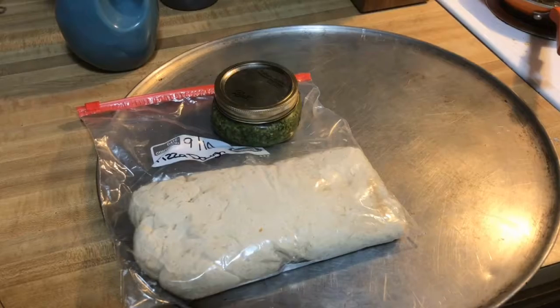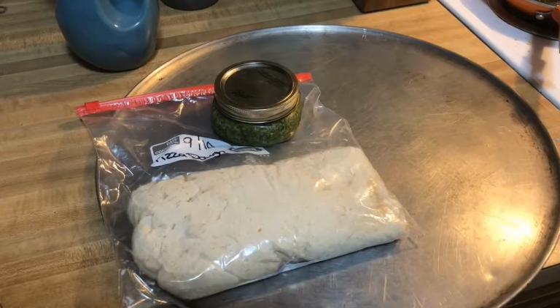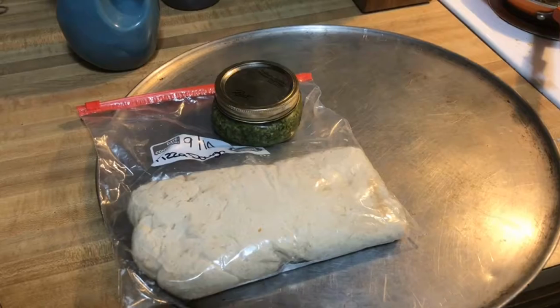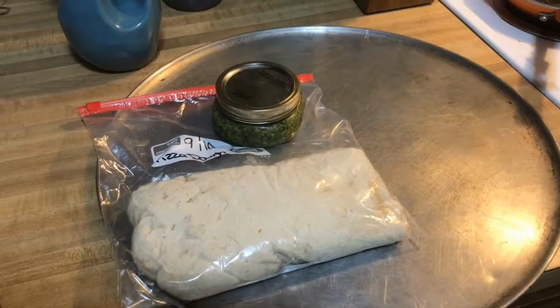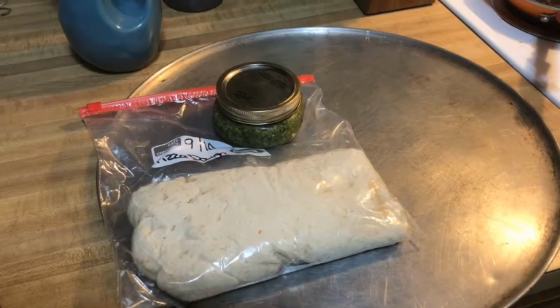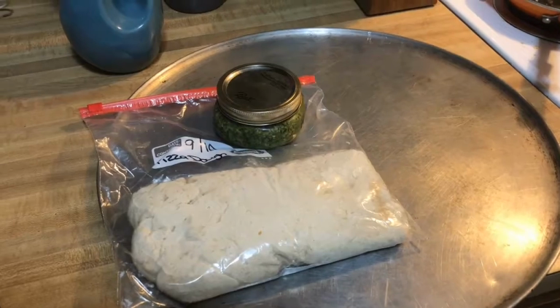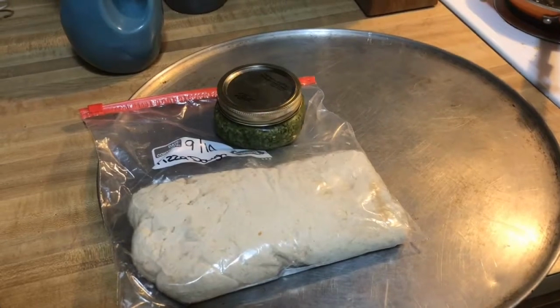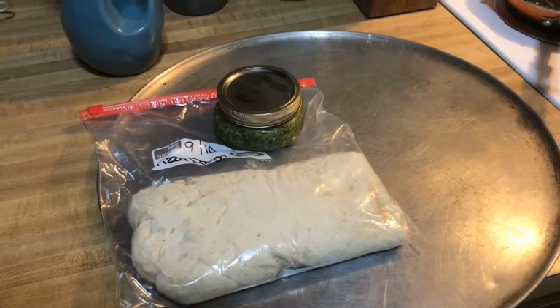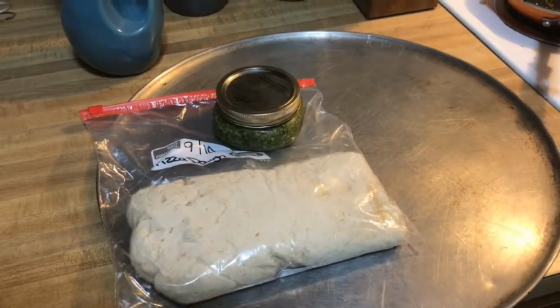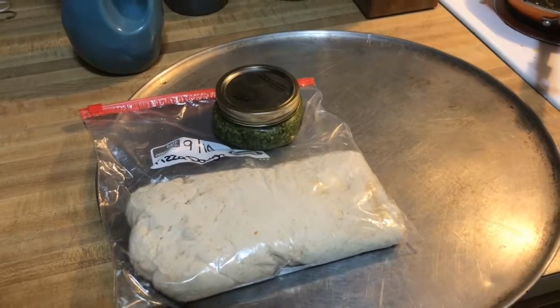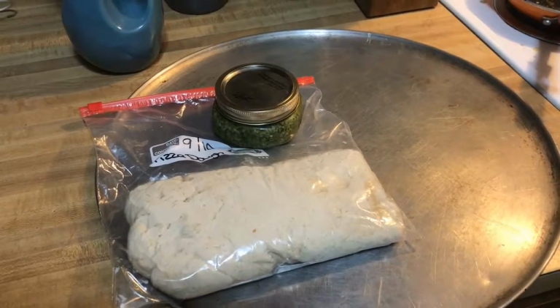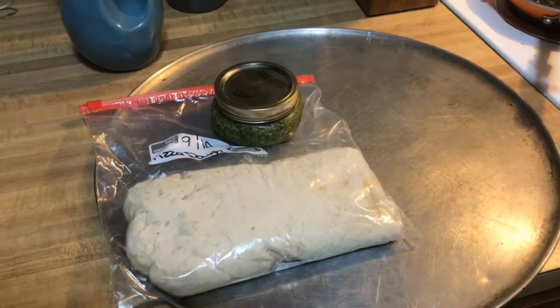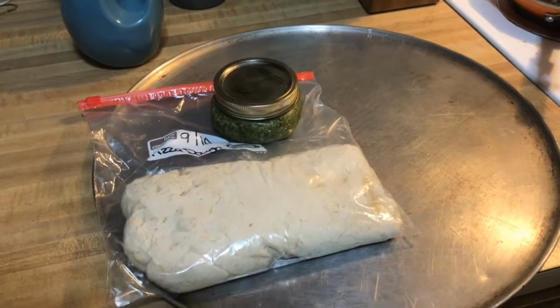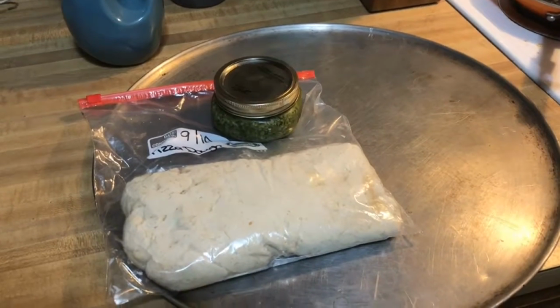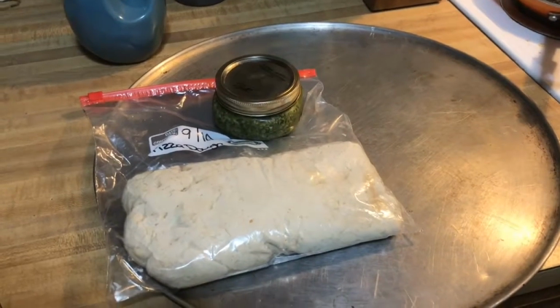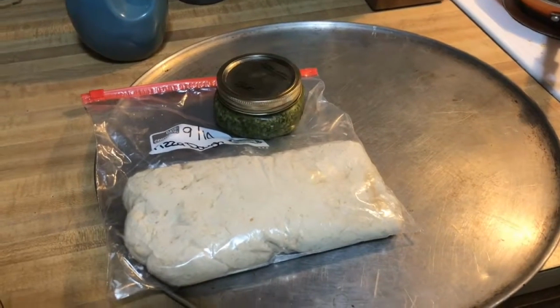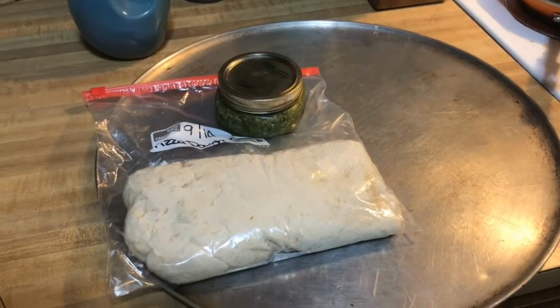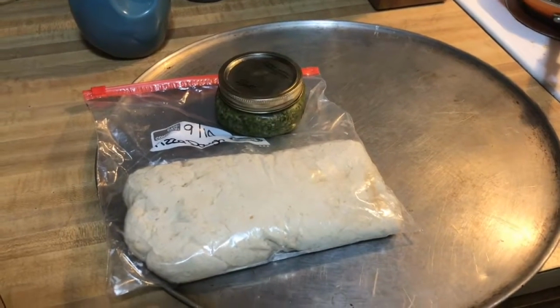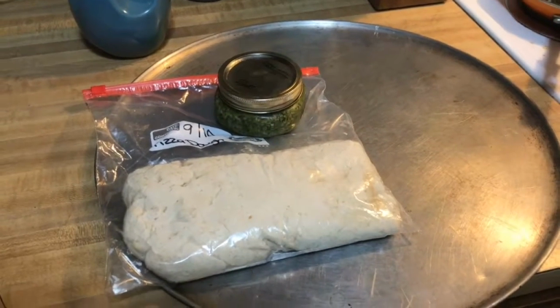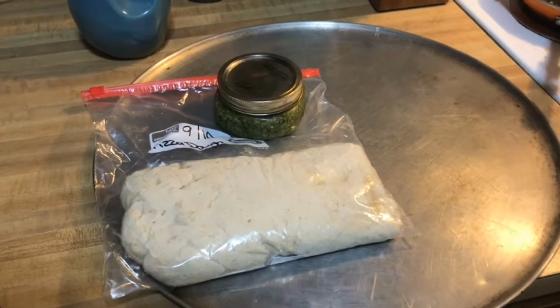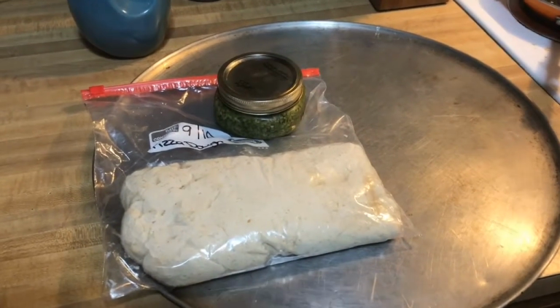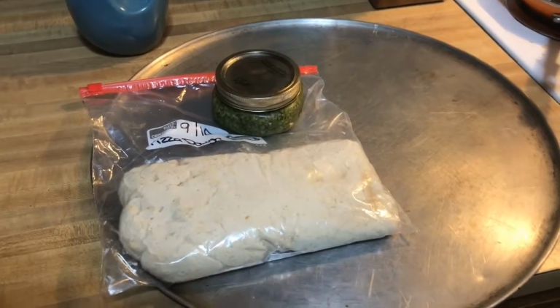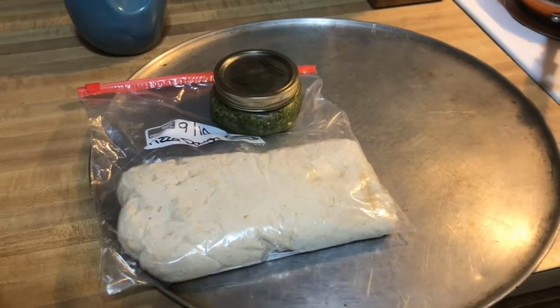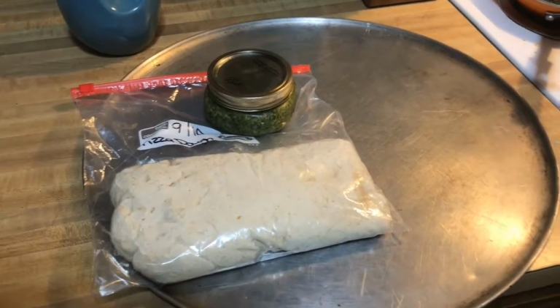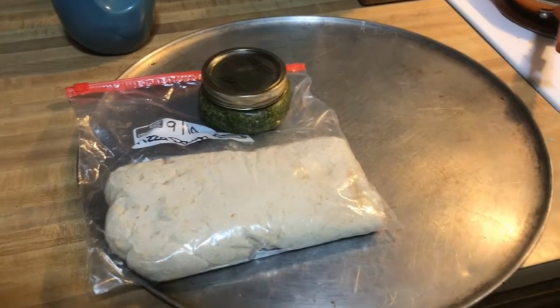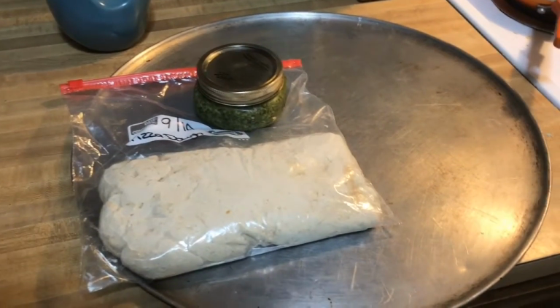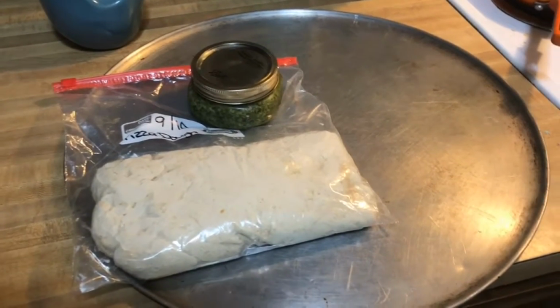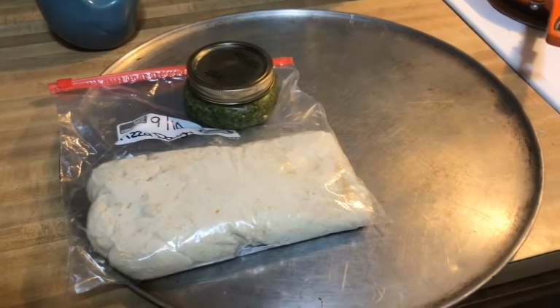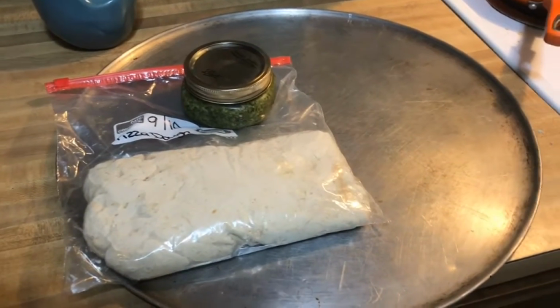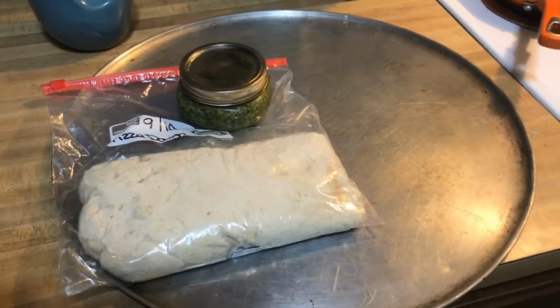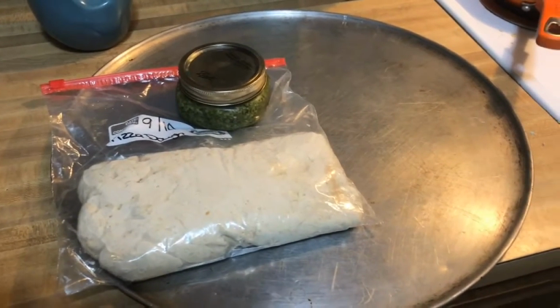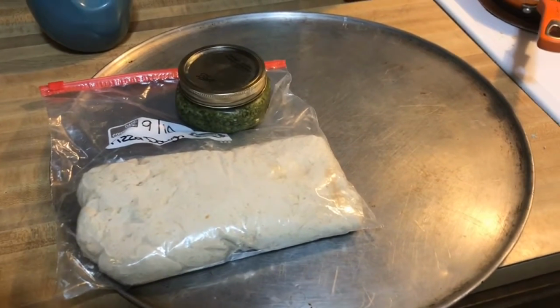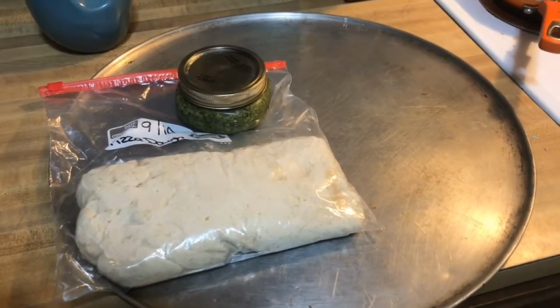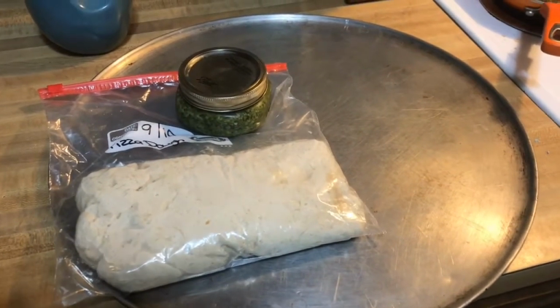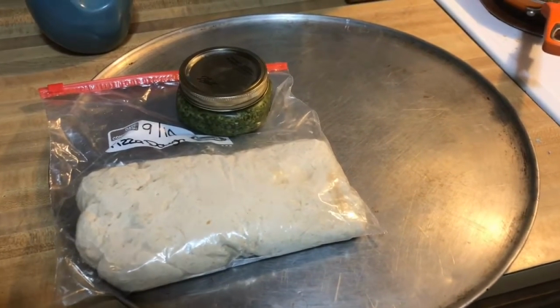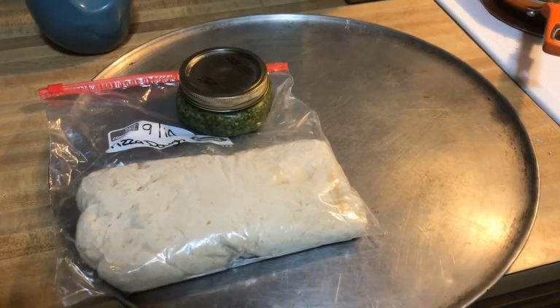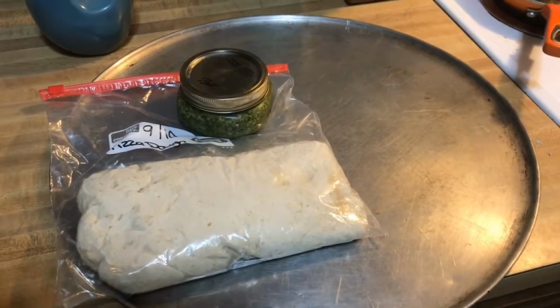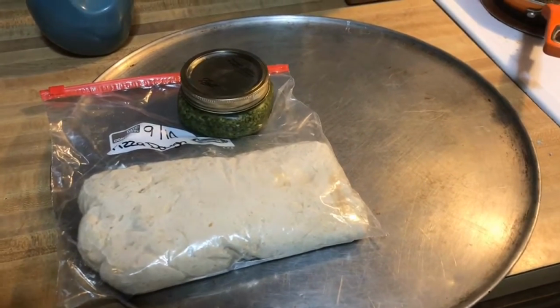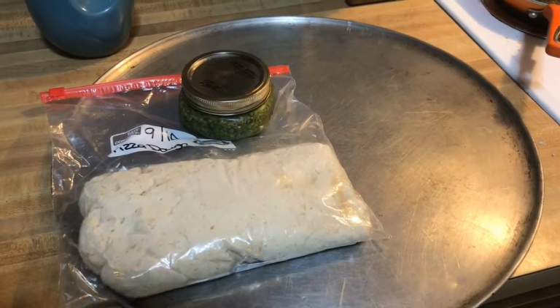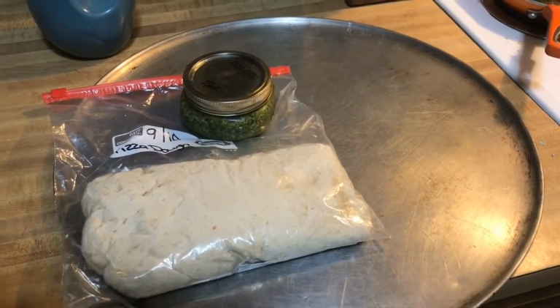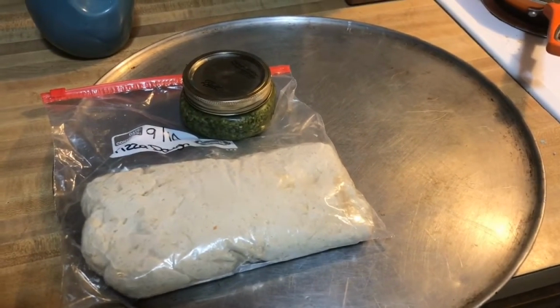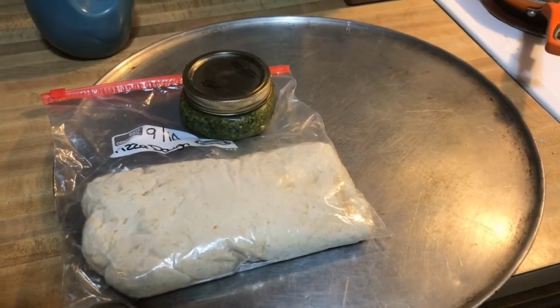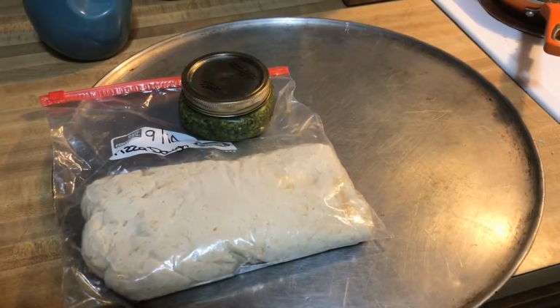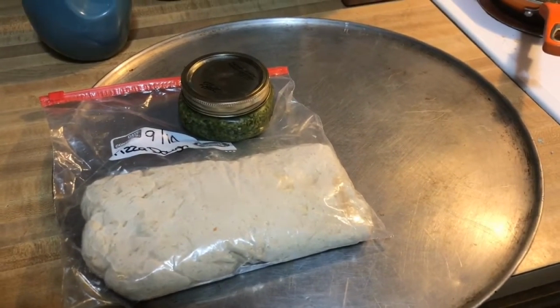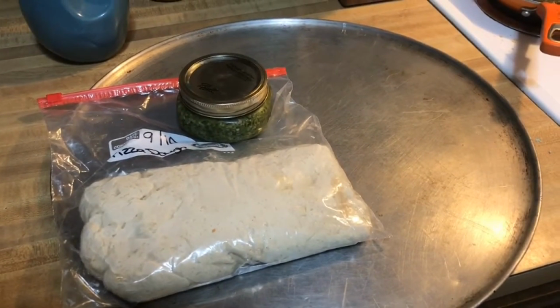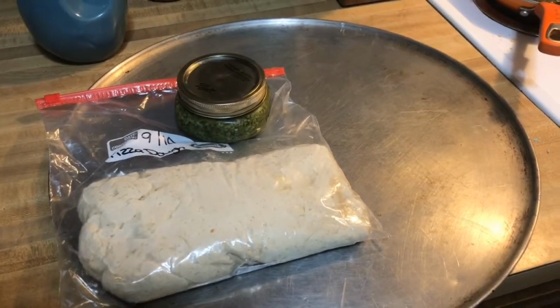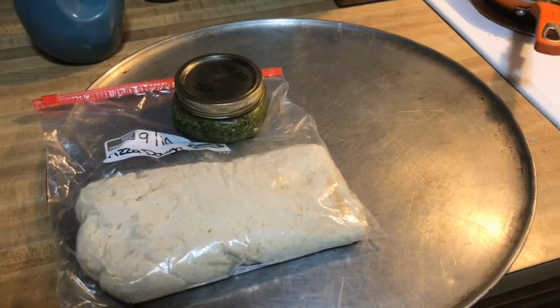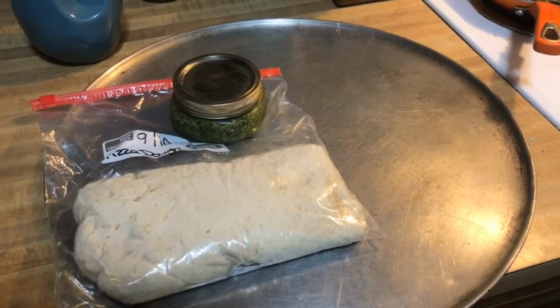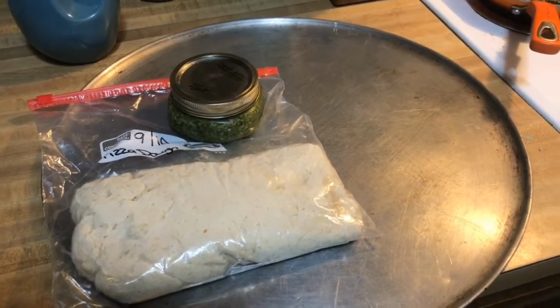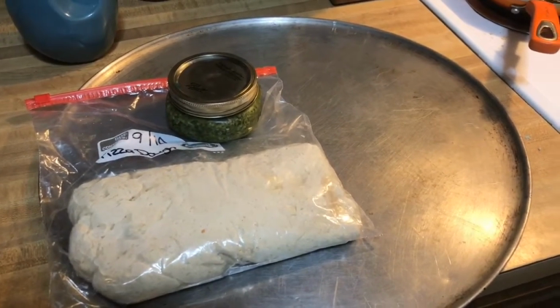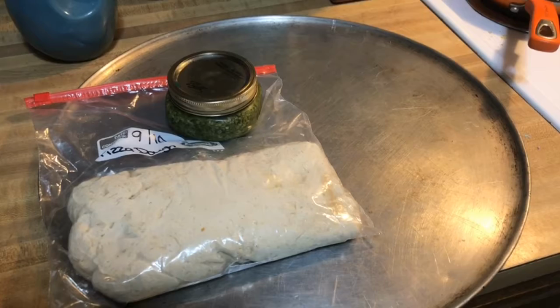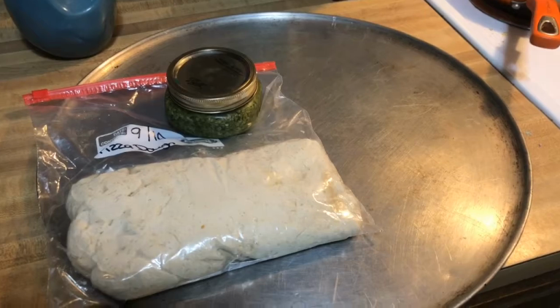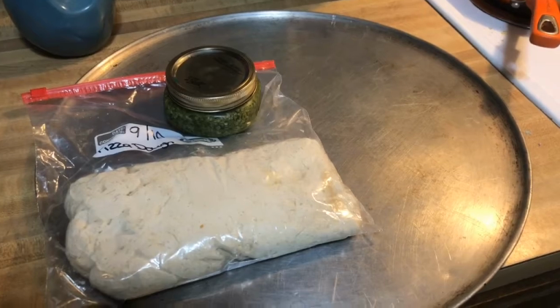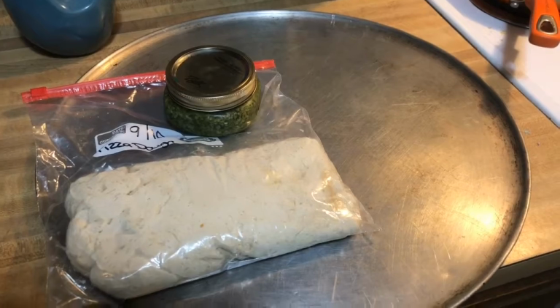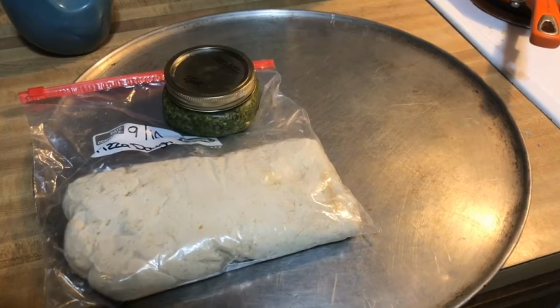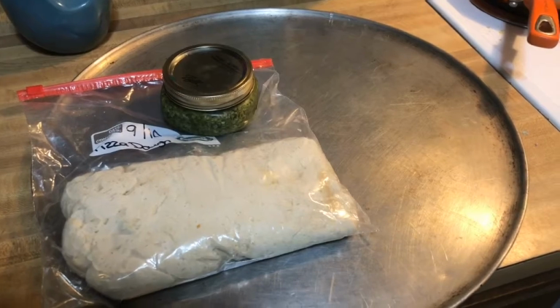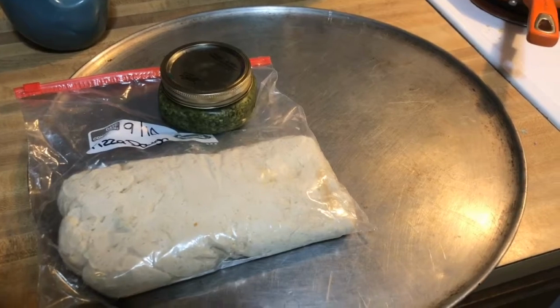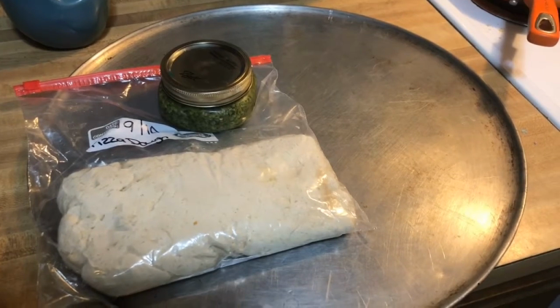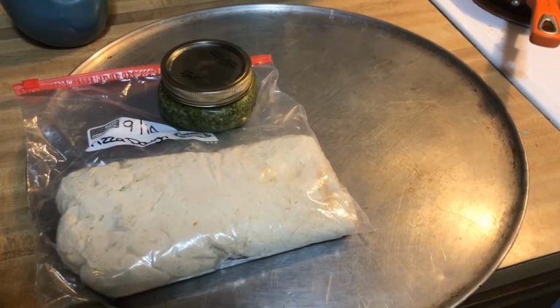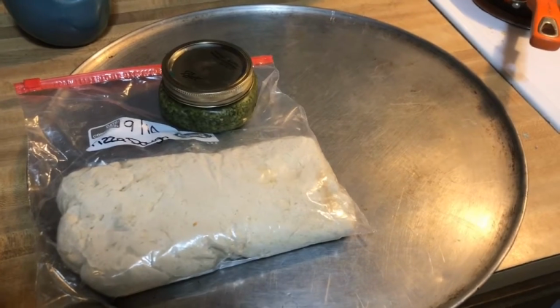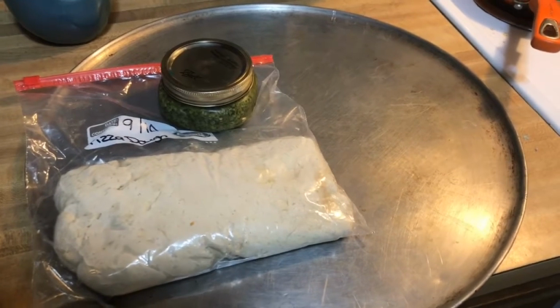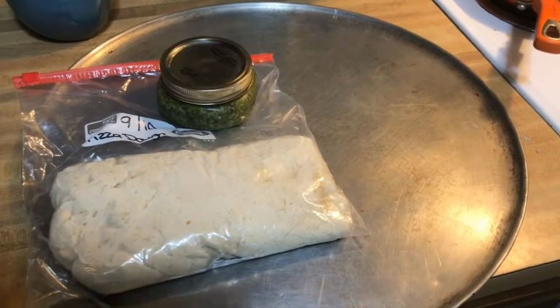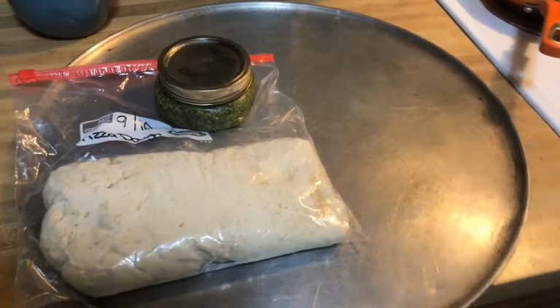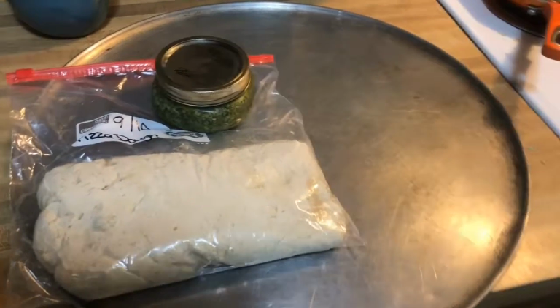For dinner, I am going to be making pizza. I'm going to use the pizza dough I made yesterday plus the pesto, so we're going to get going.